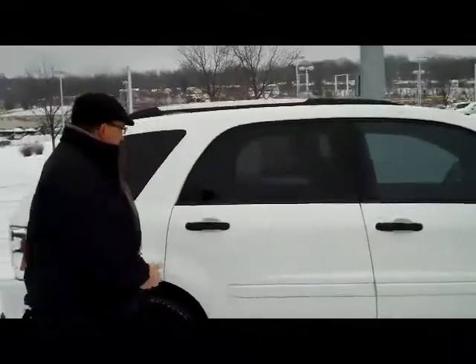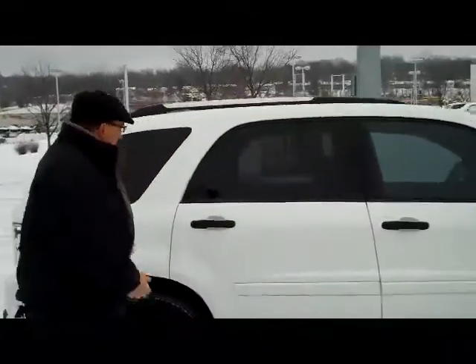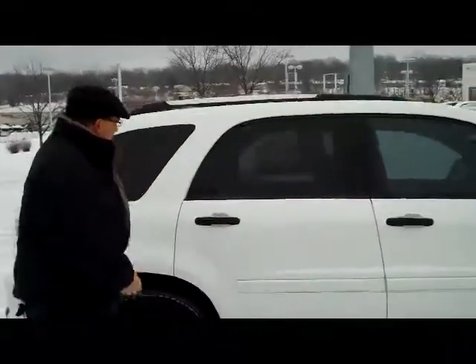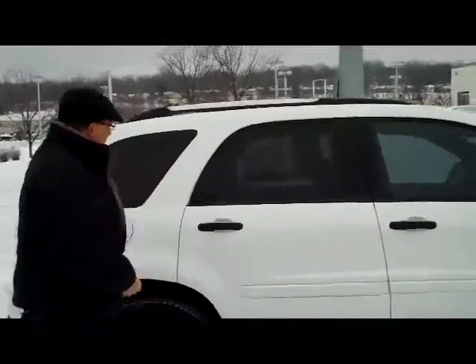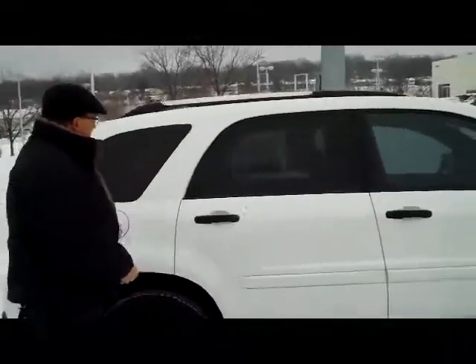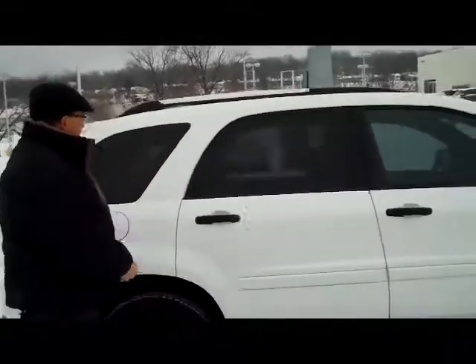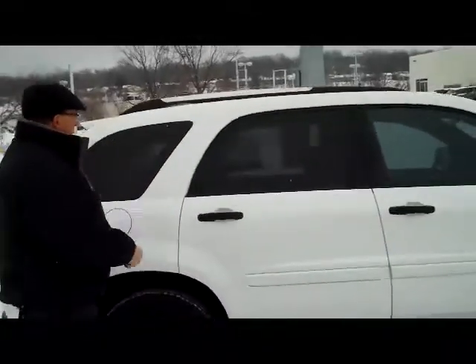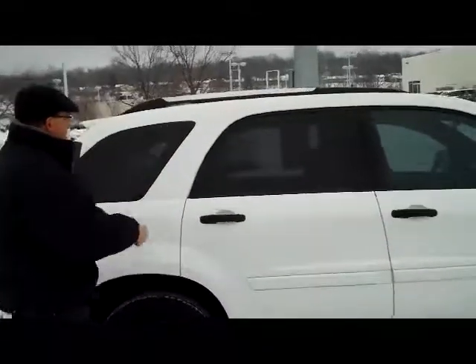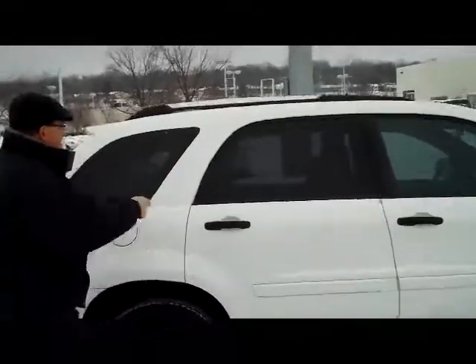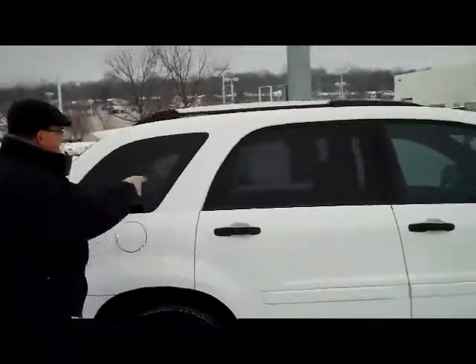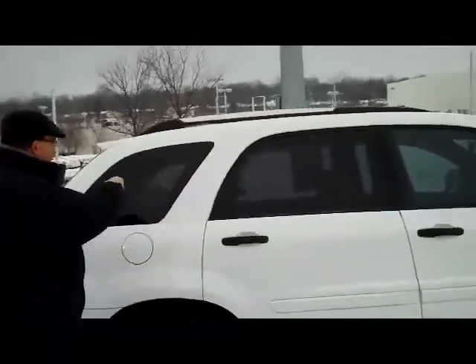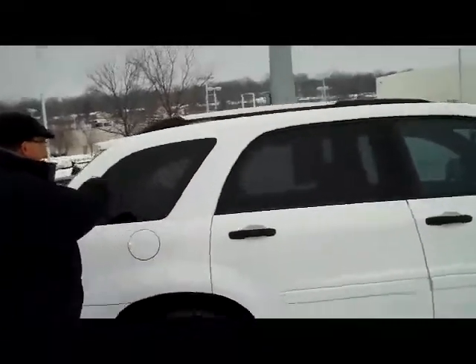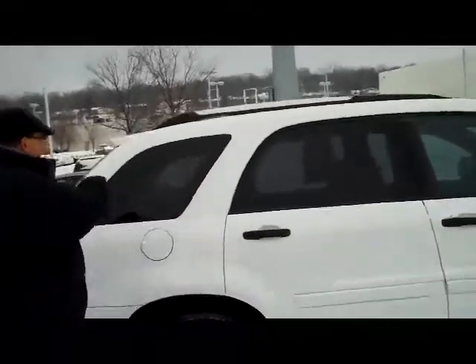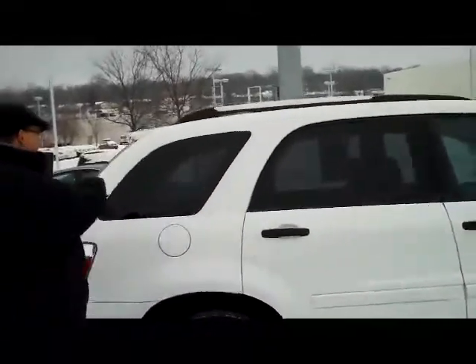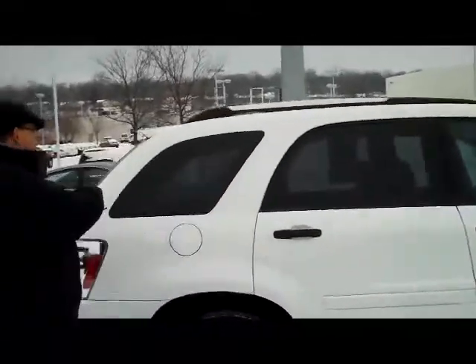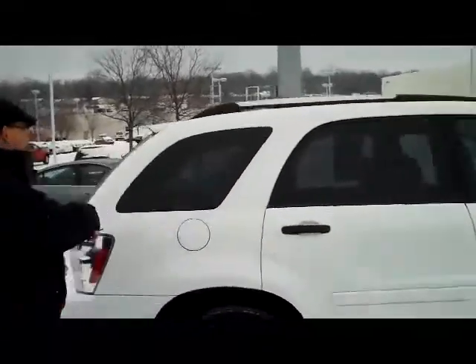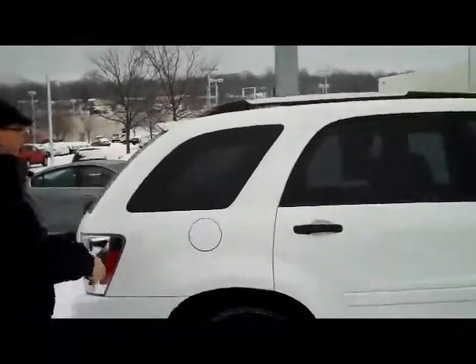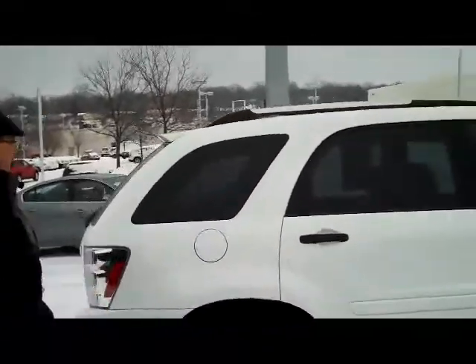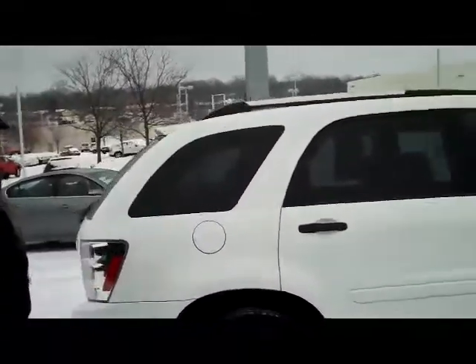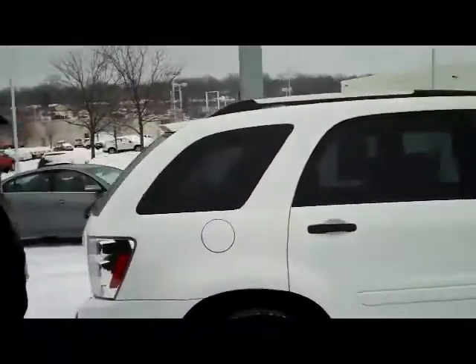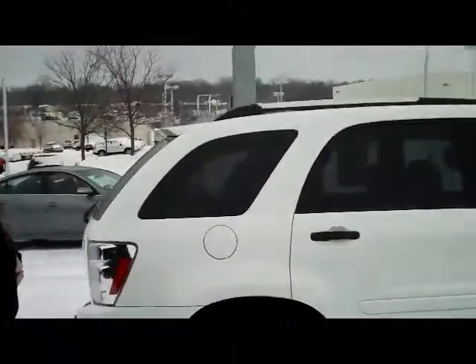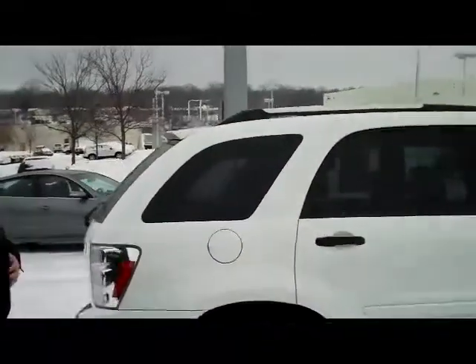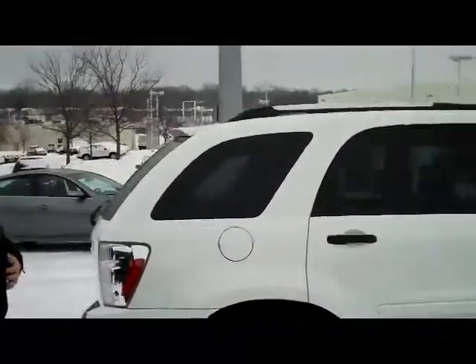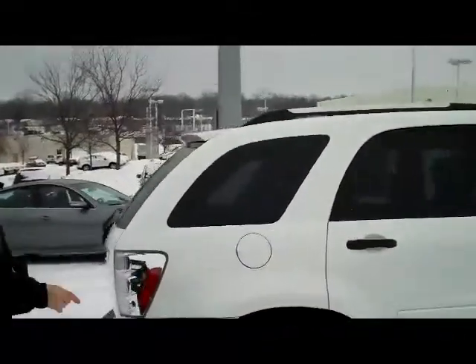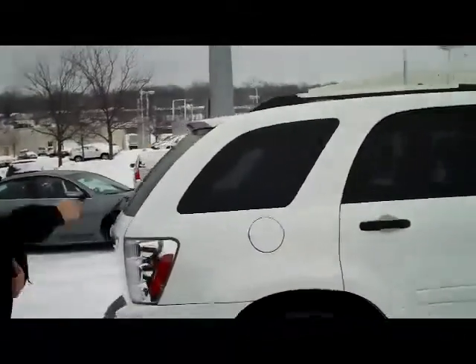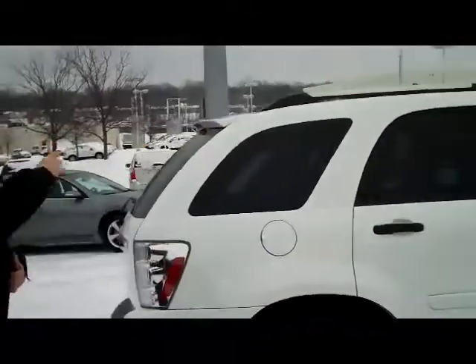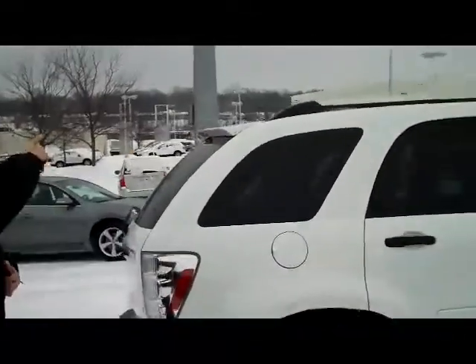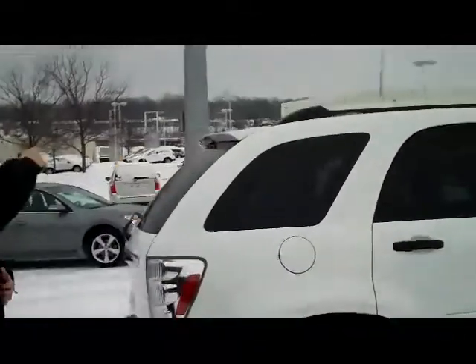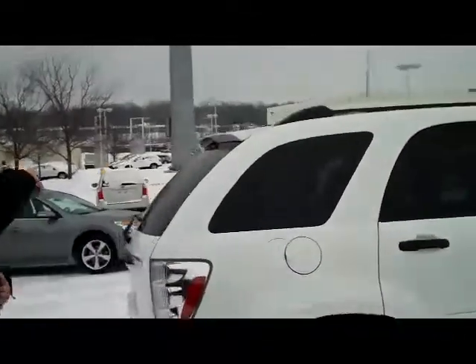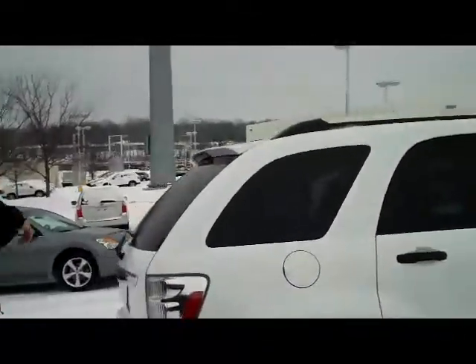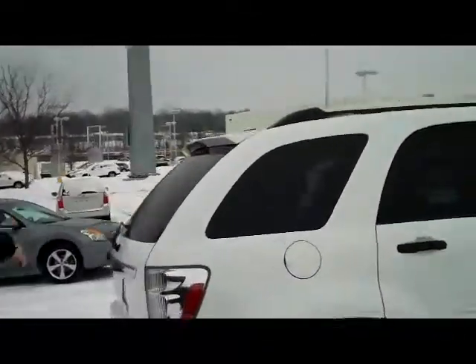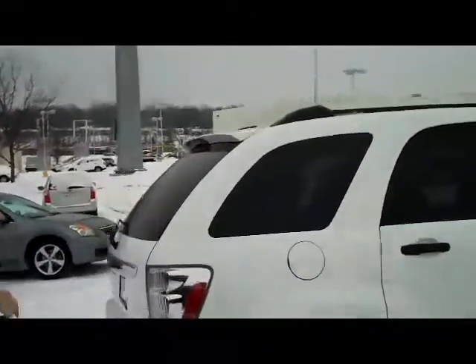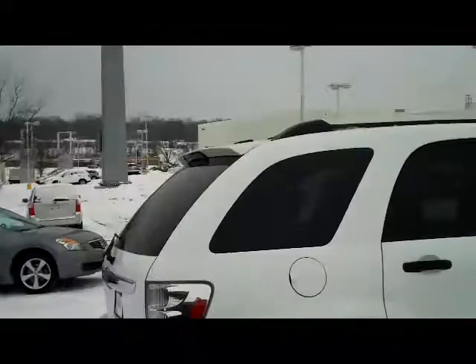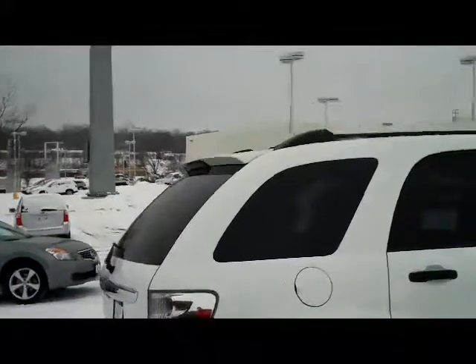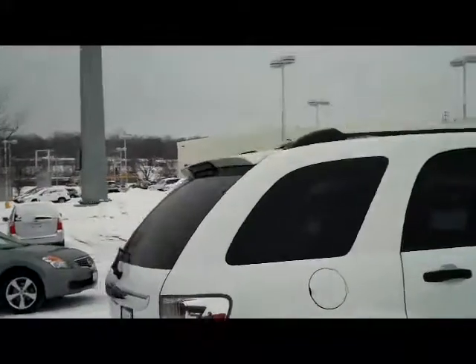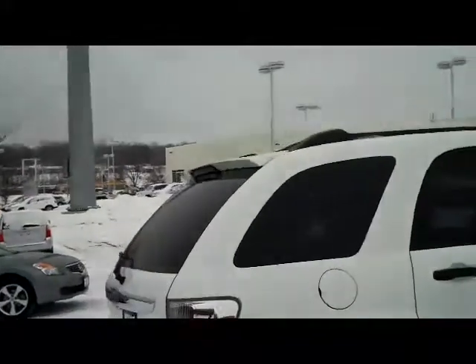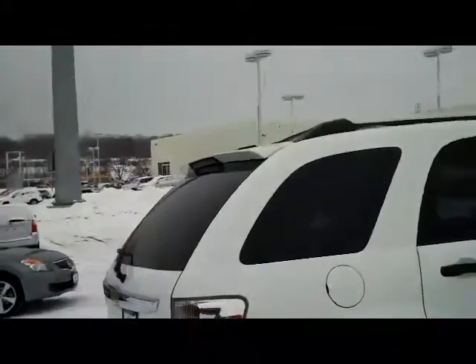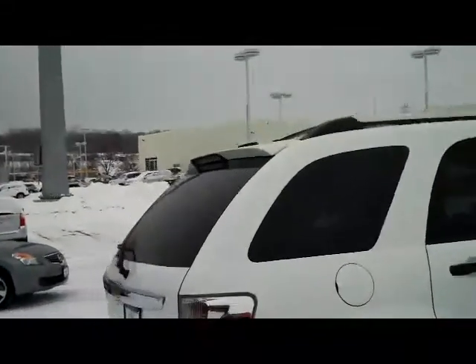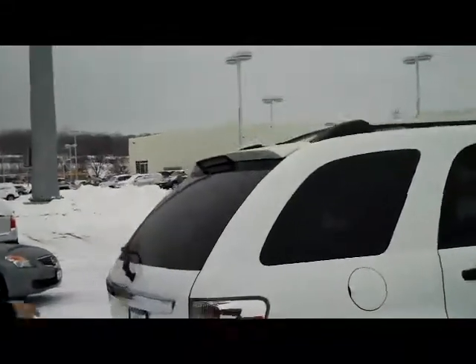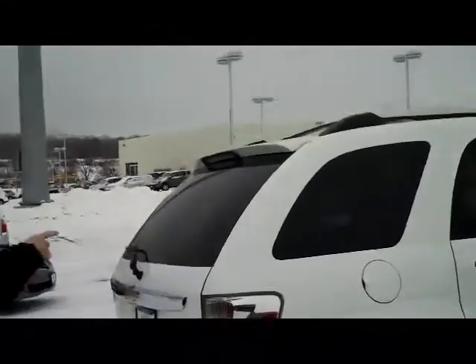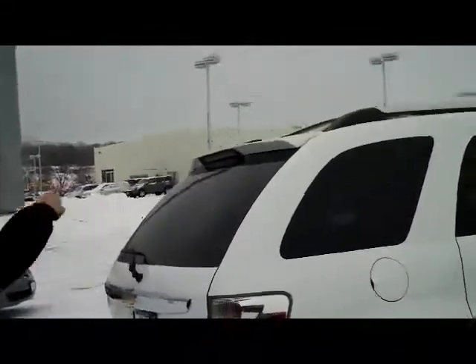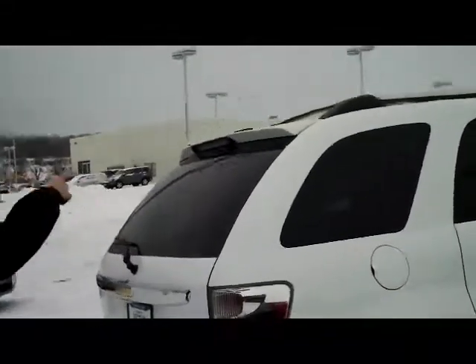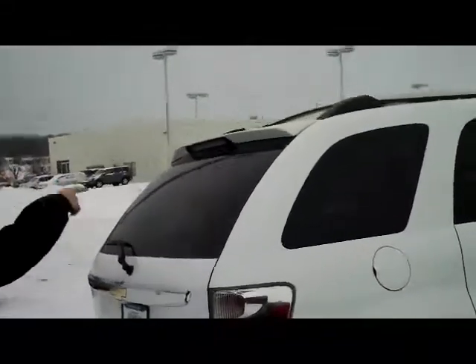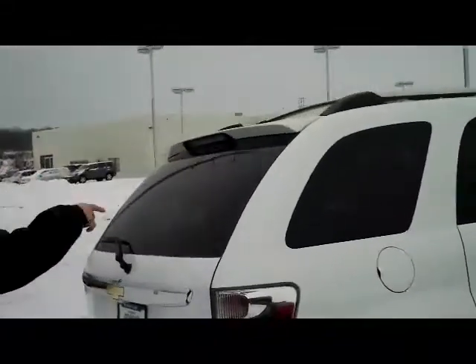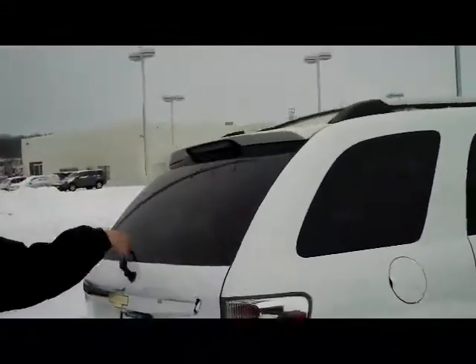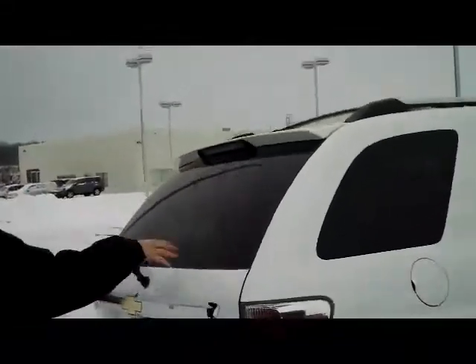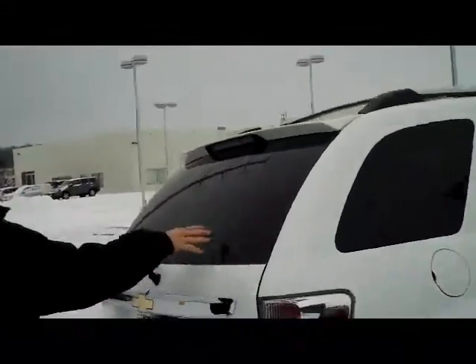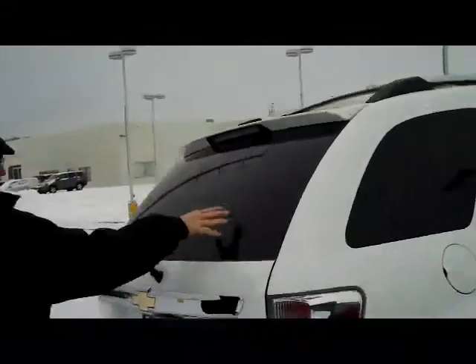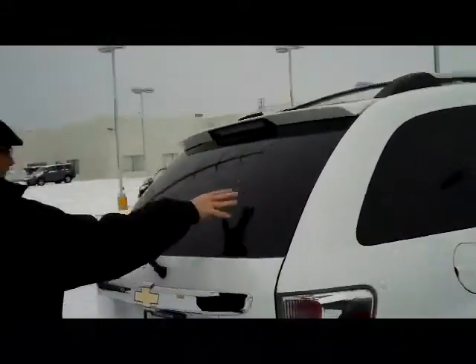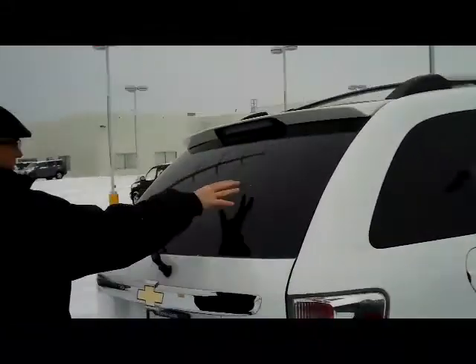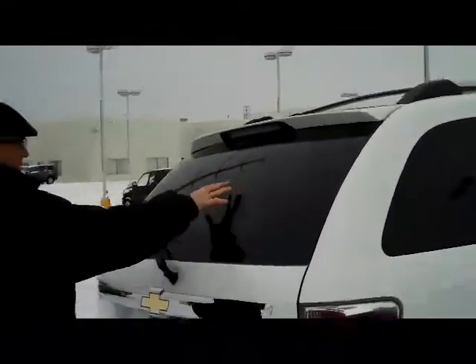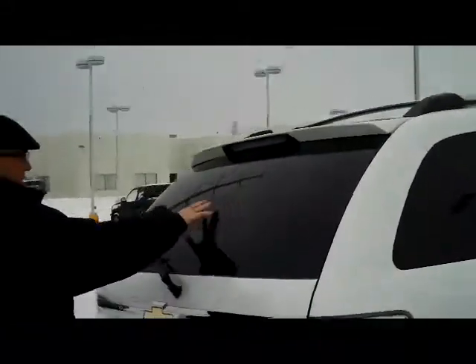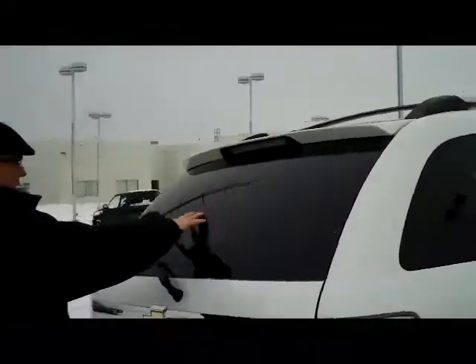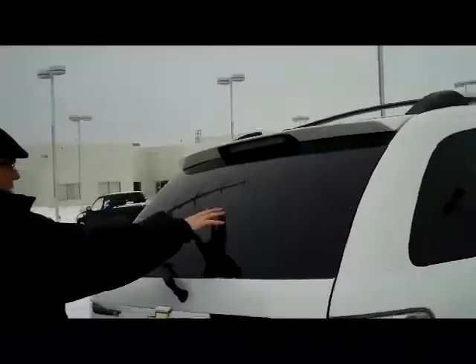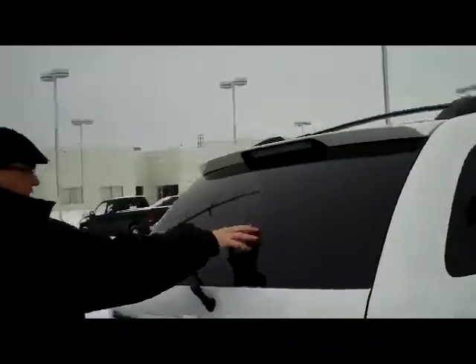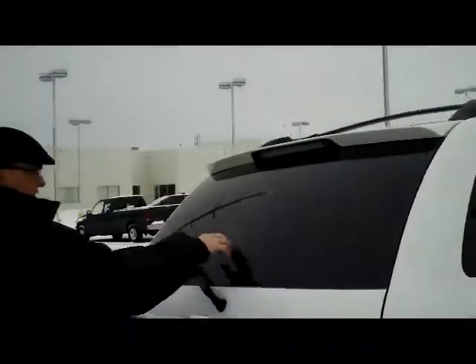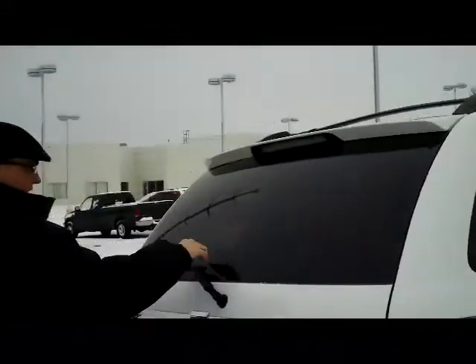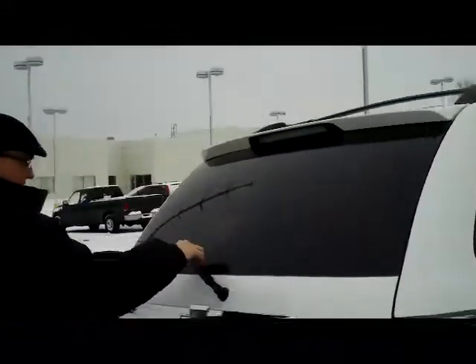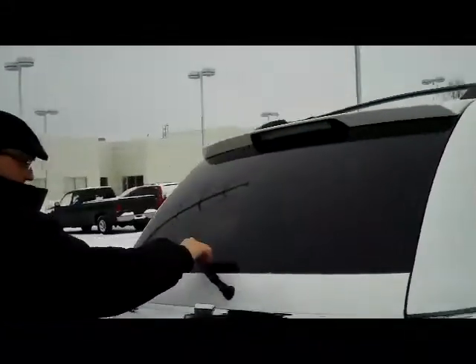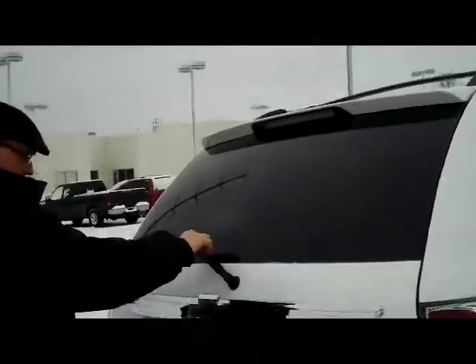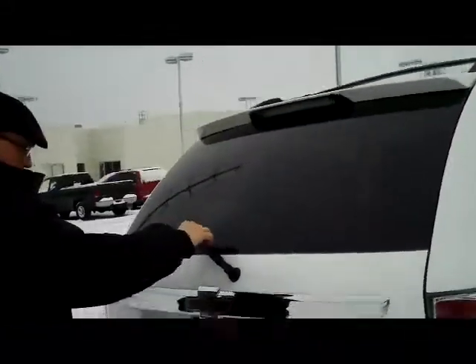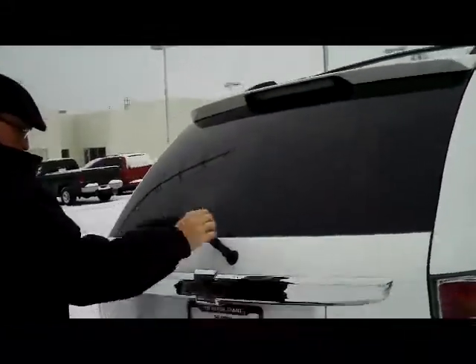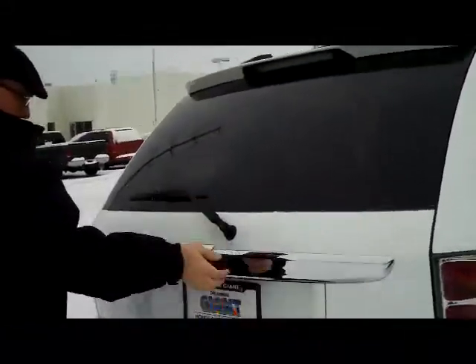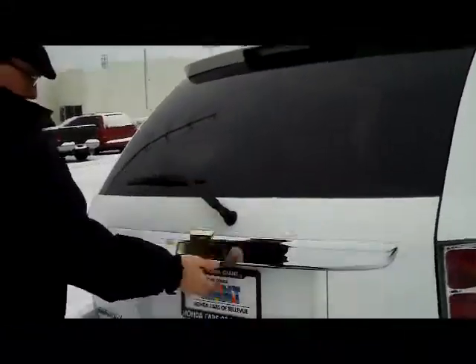It does have the solar ray tinted glass, roof rack, and high mount brake light with rear window defrost and wiper.